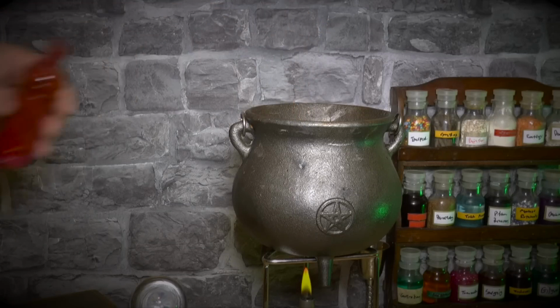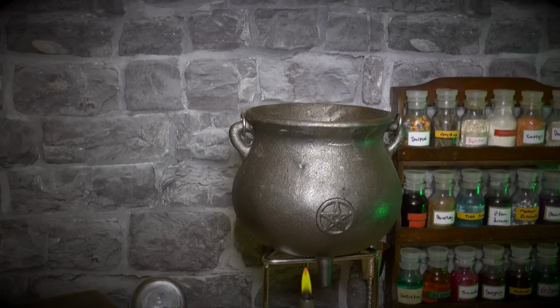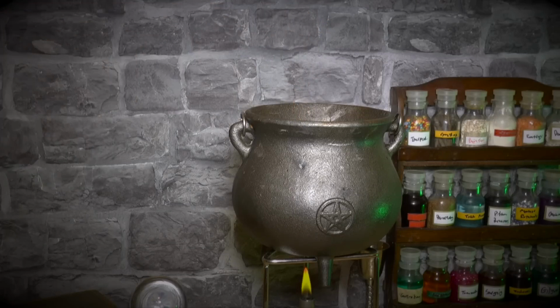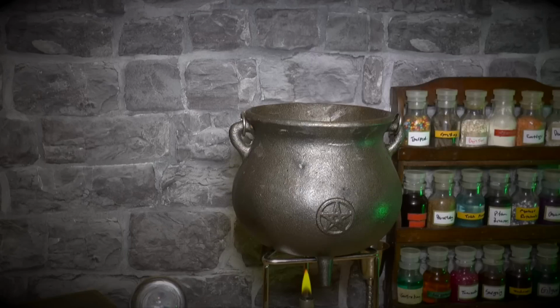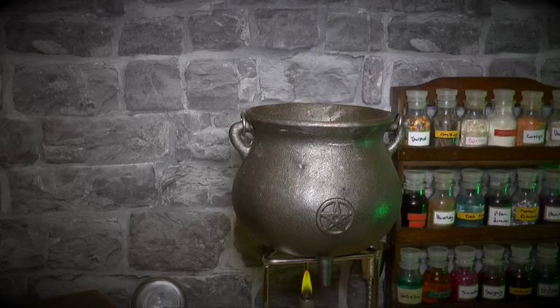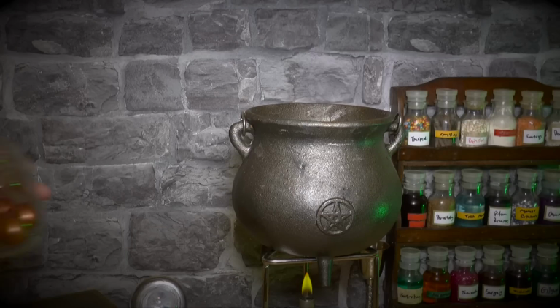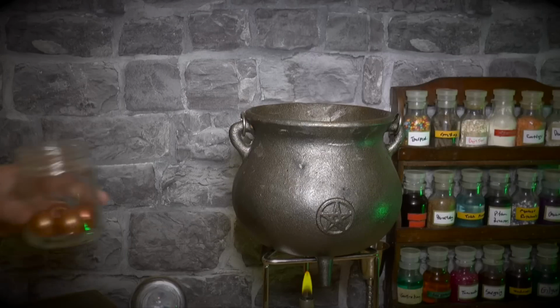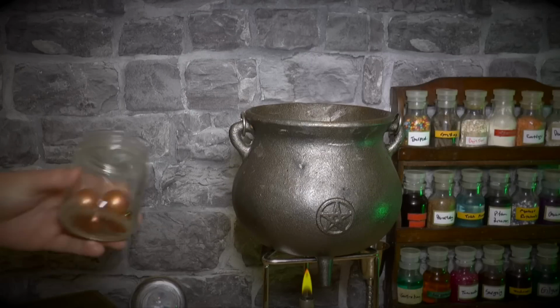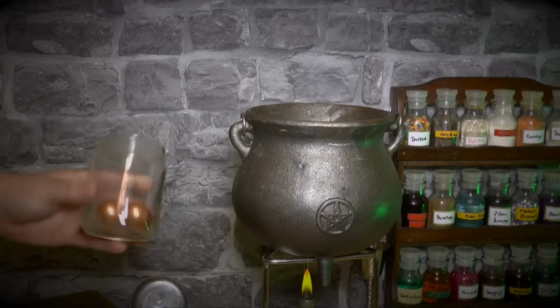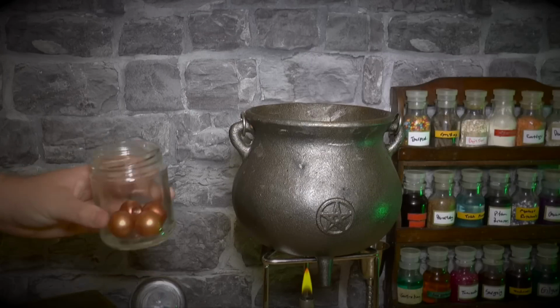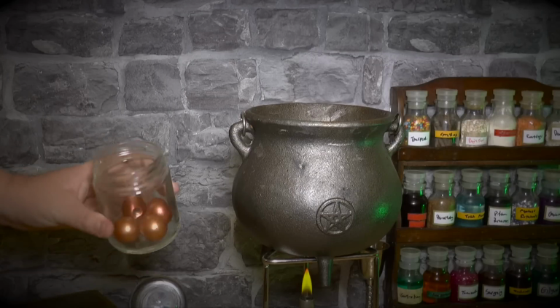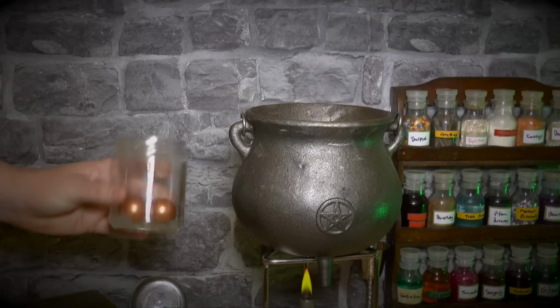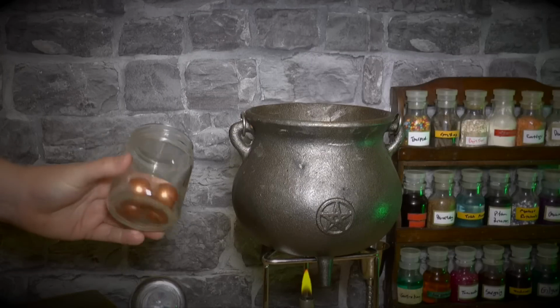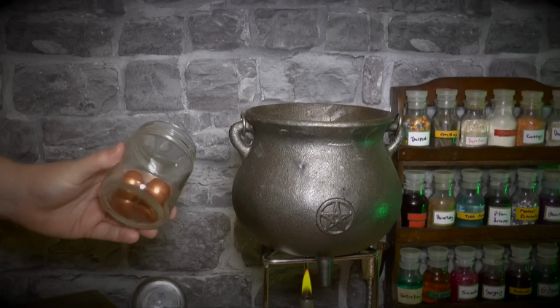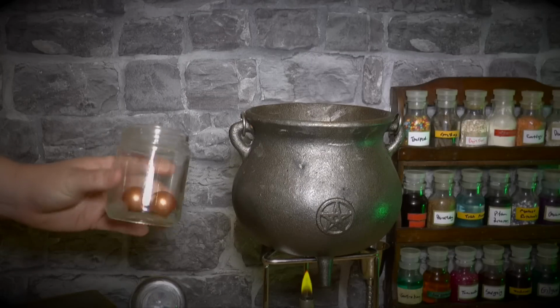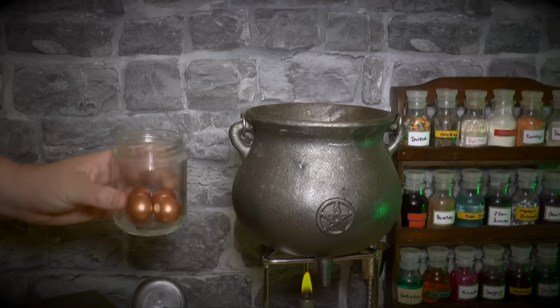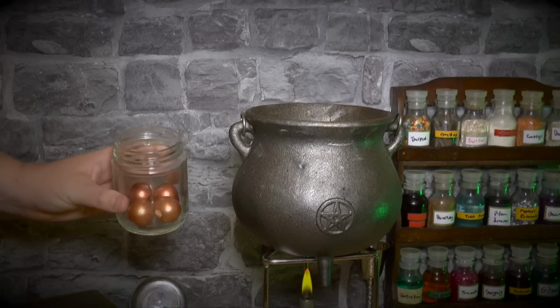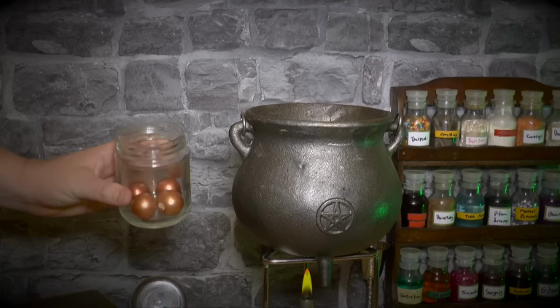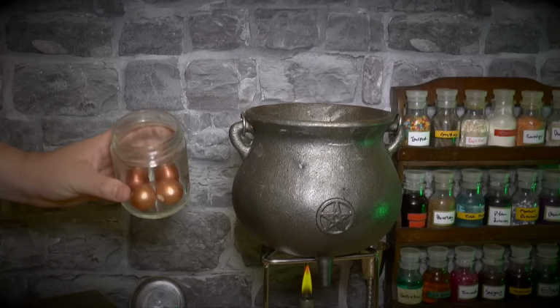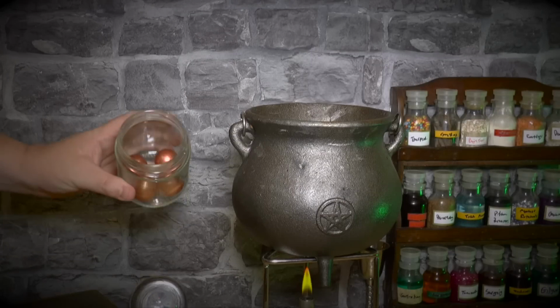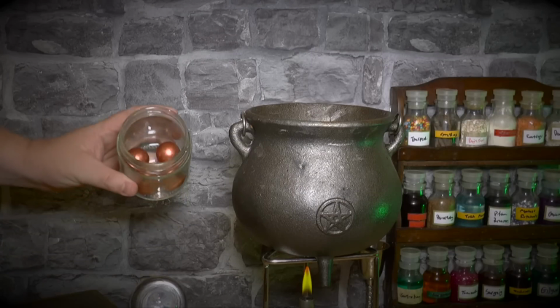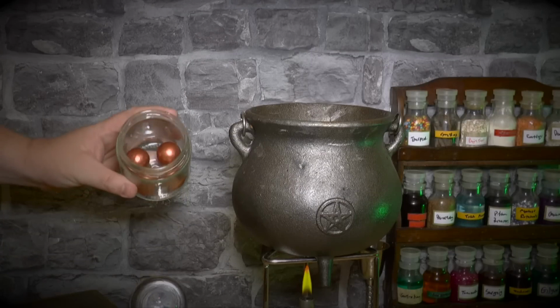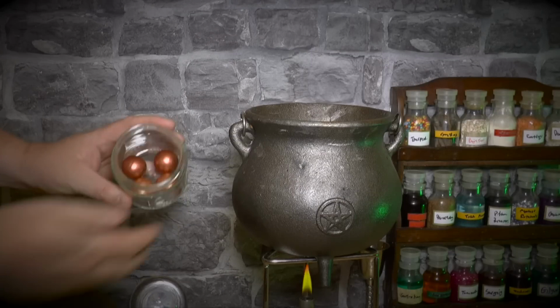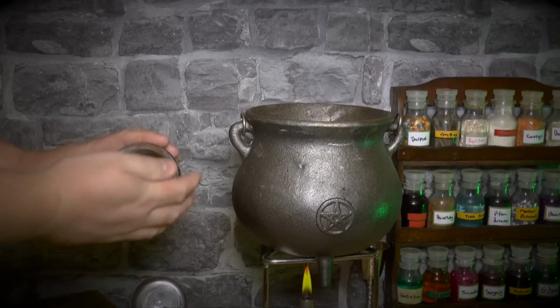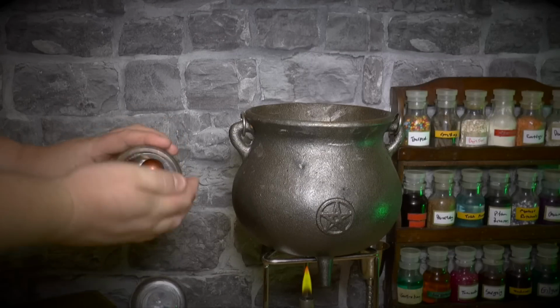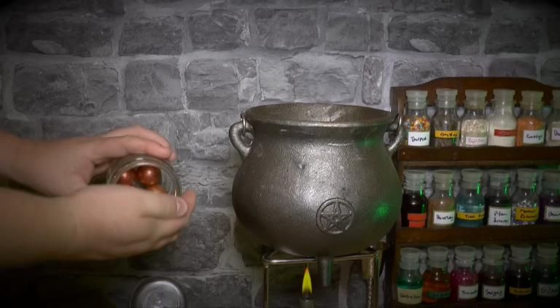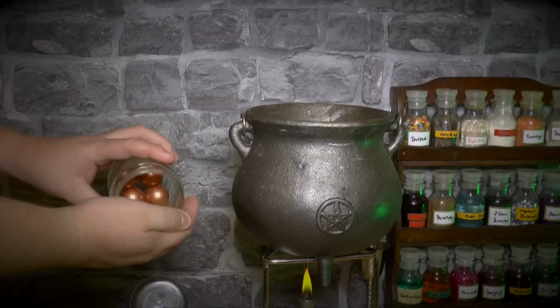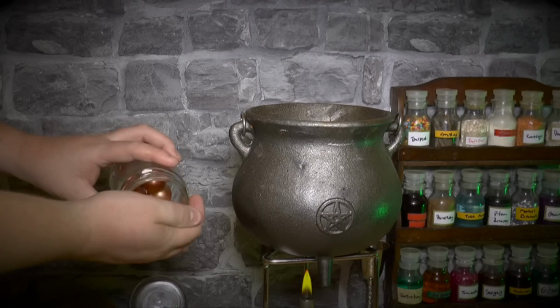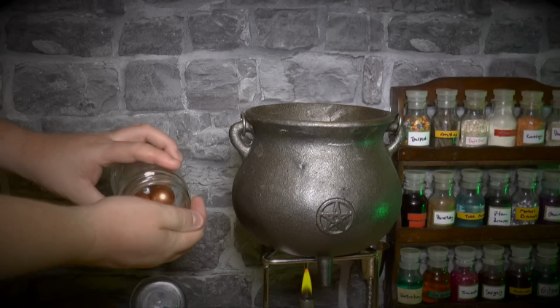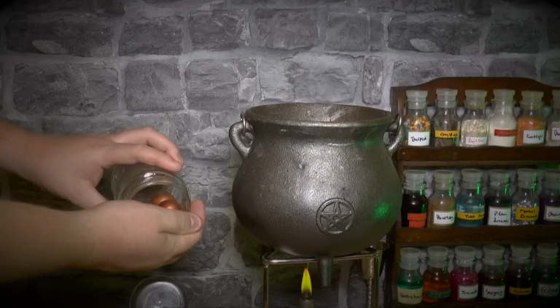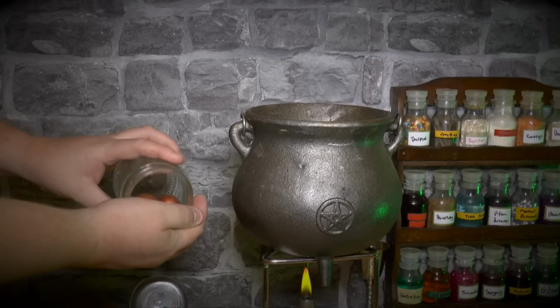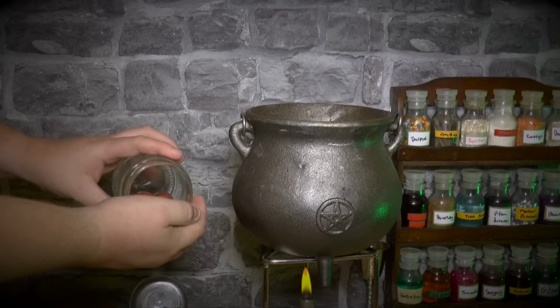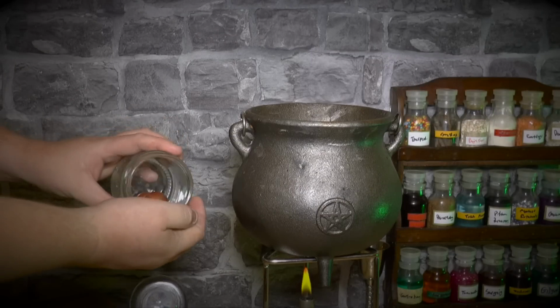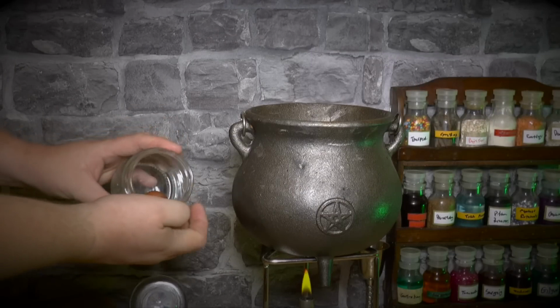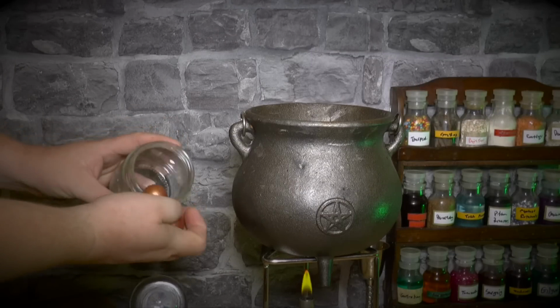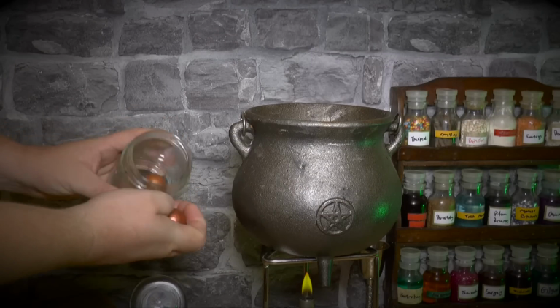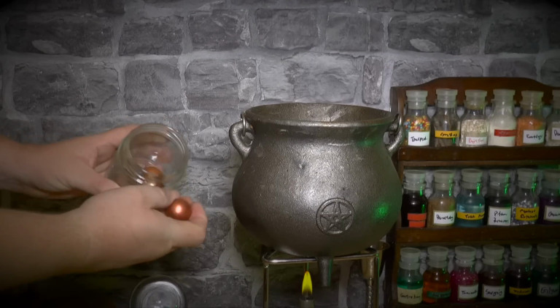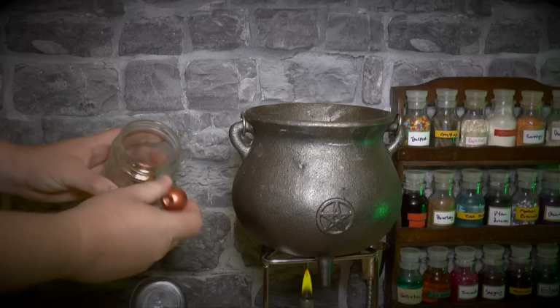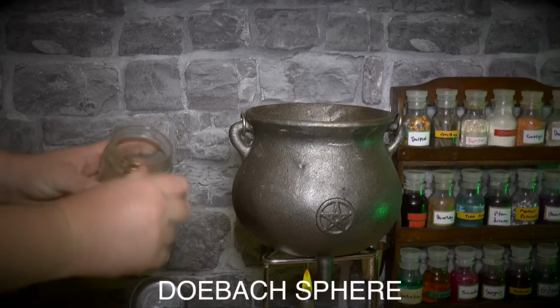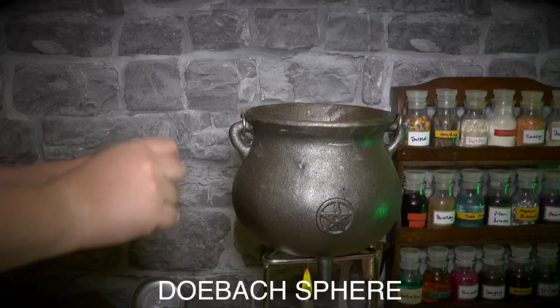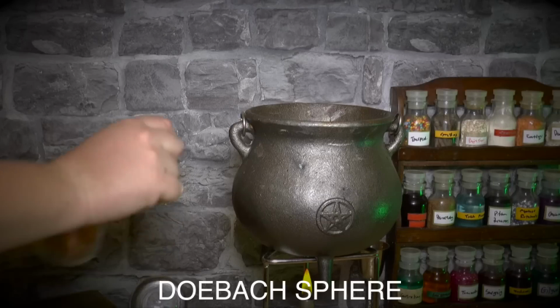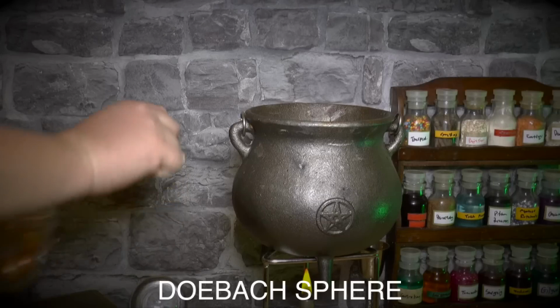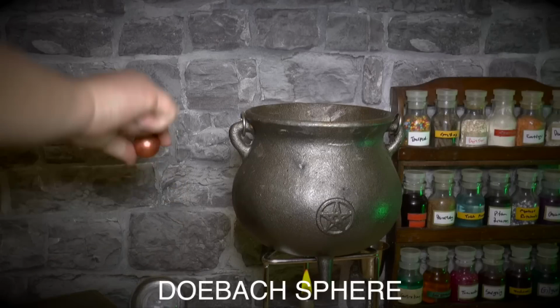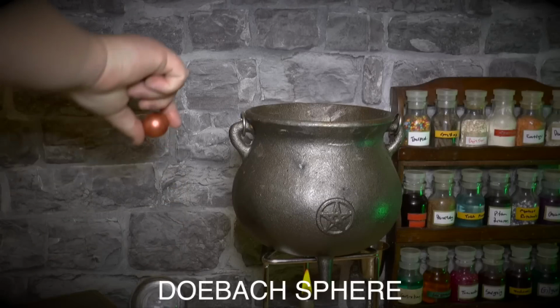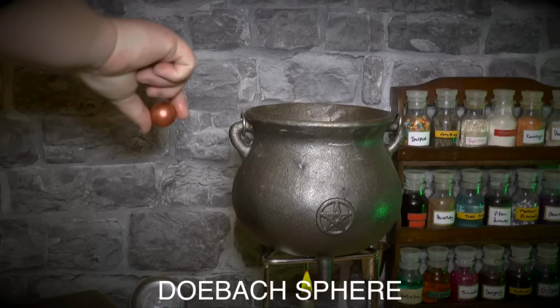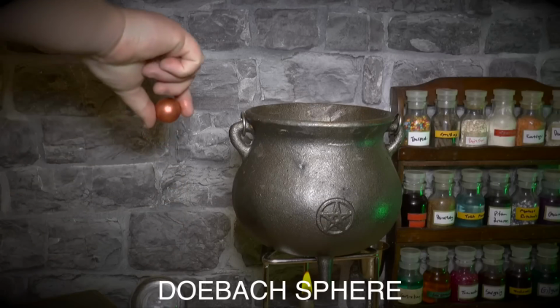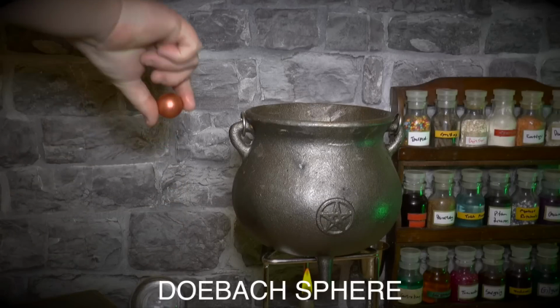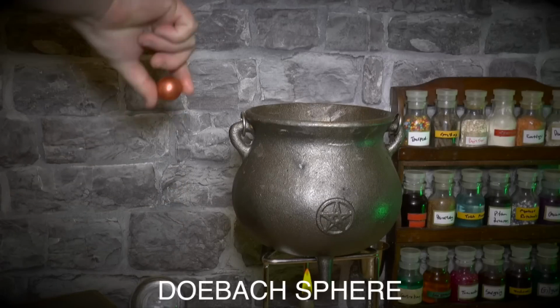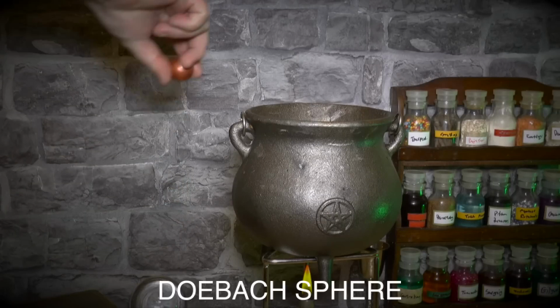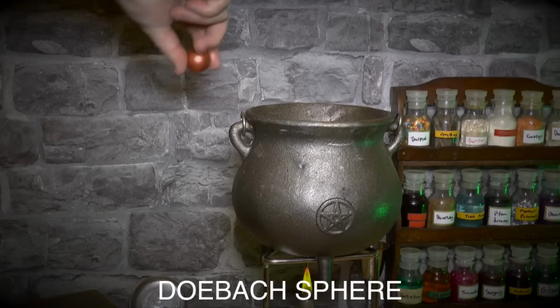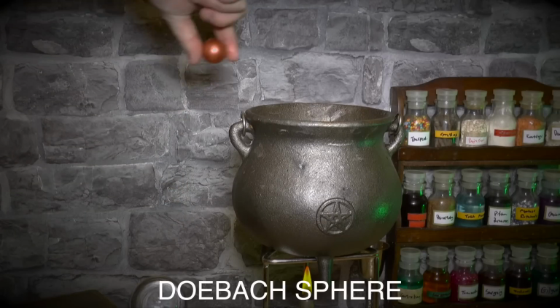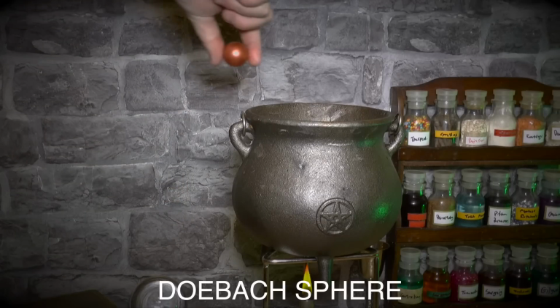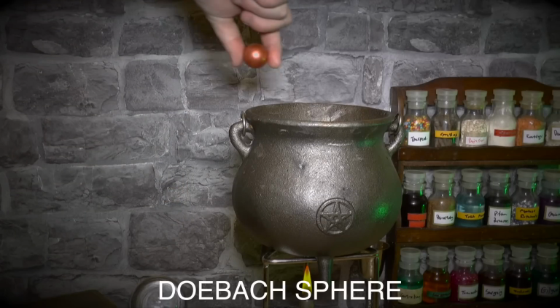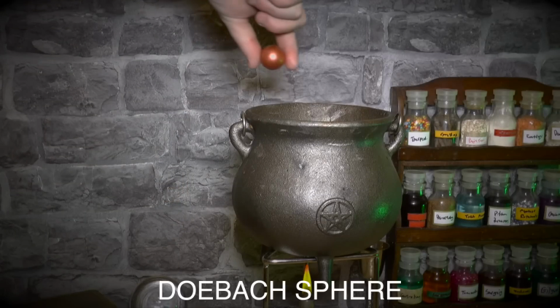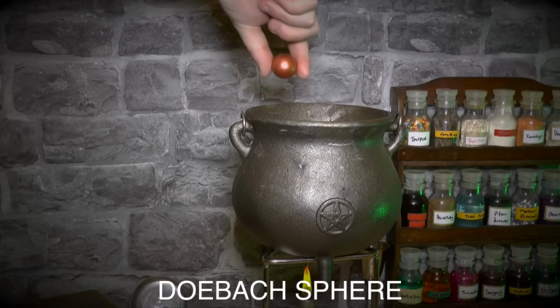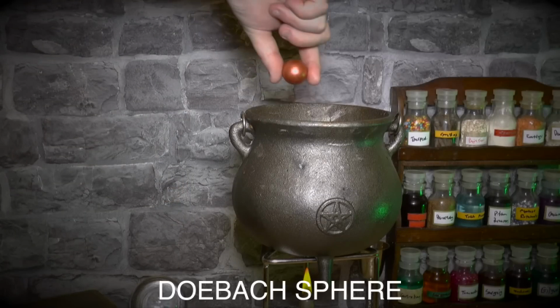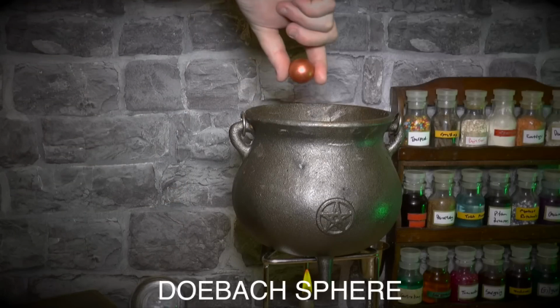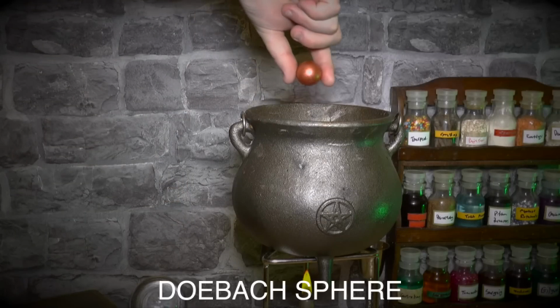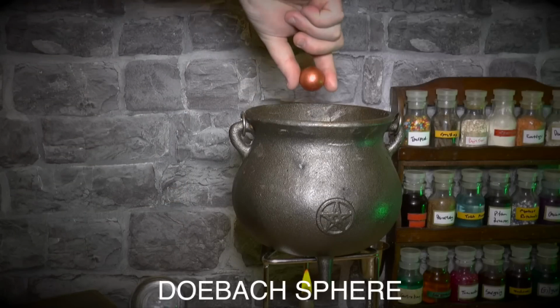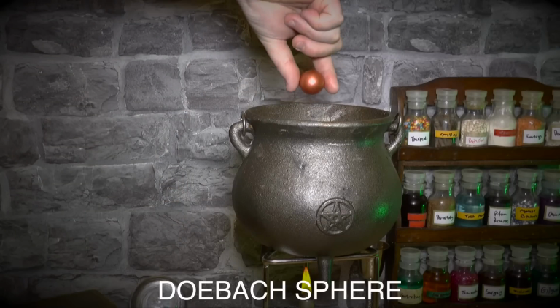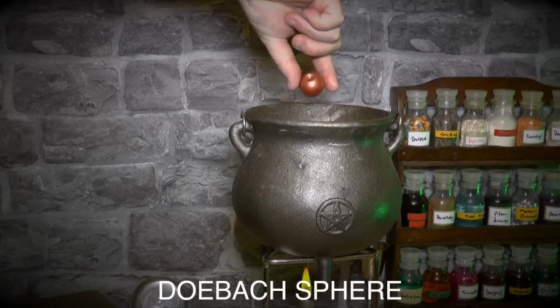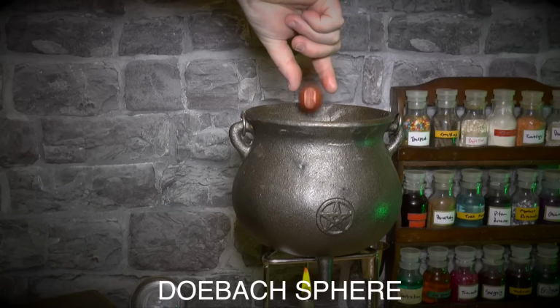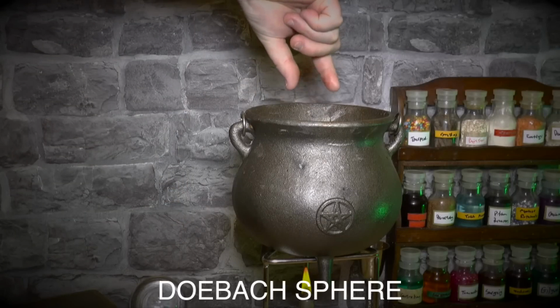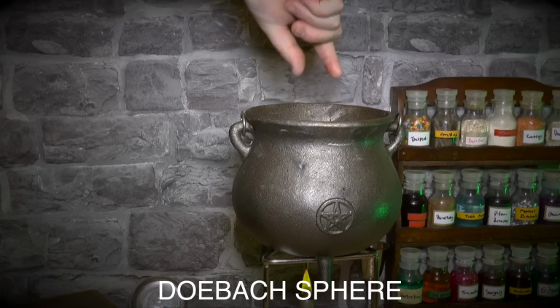Then you'll need one of these. It's called a doughback sphere. Drop one into your cauldron.